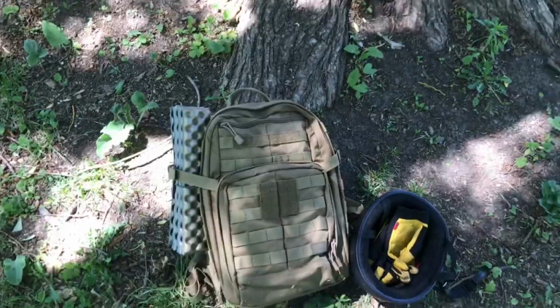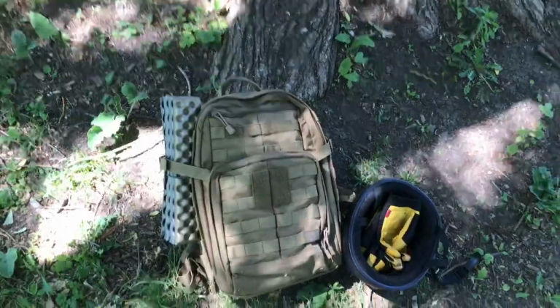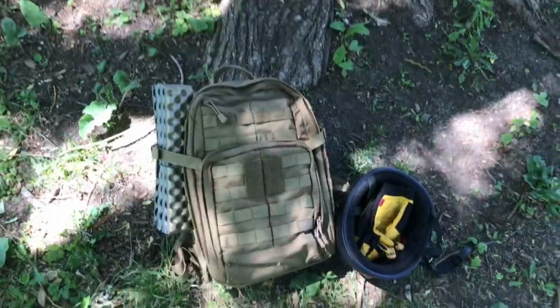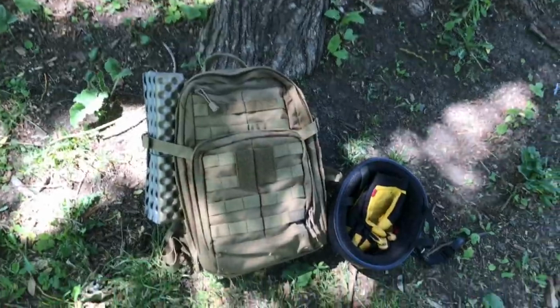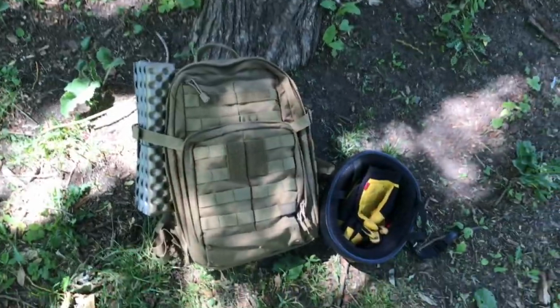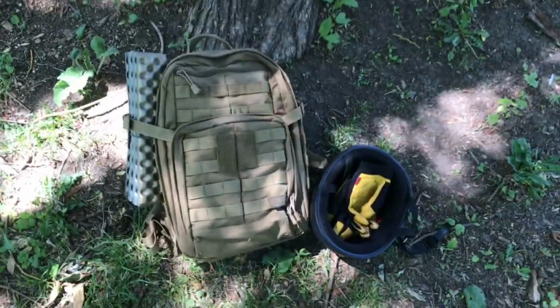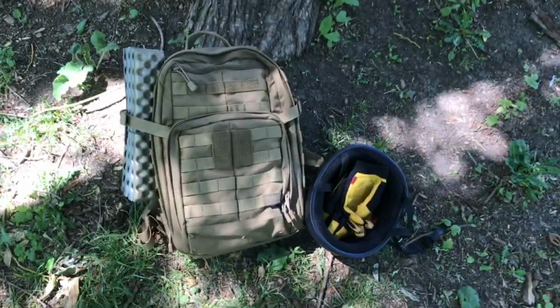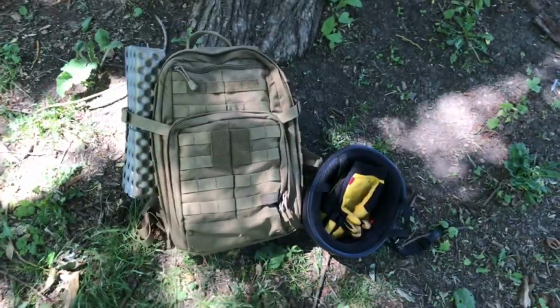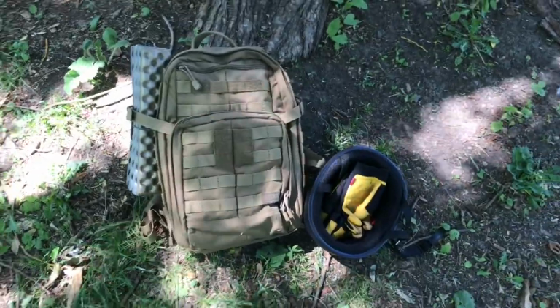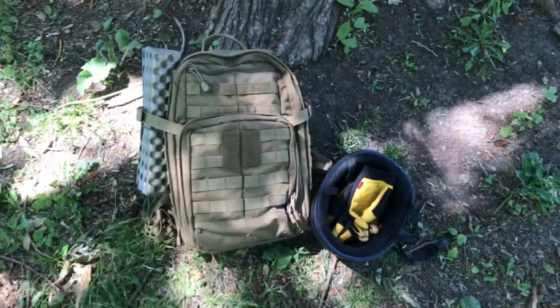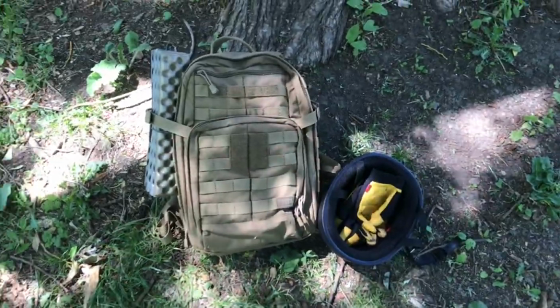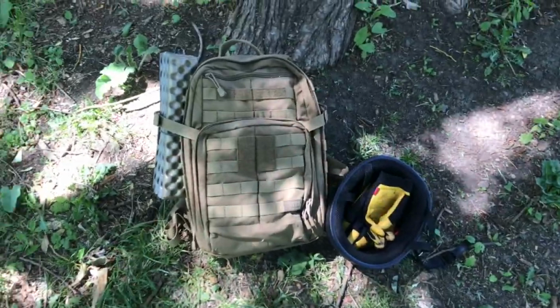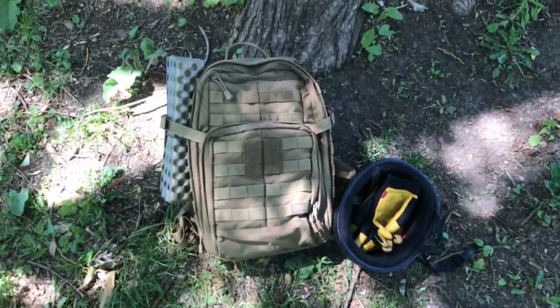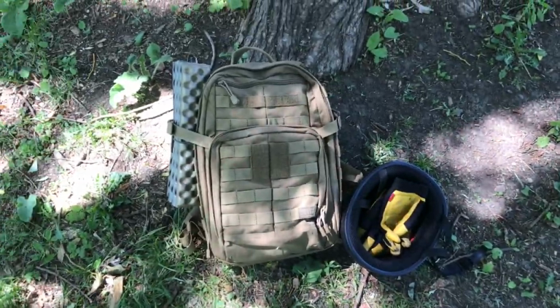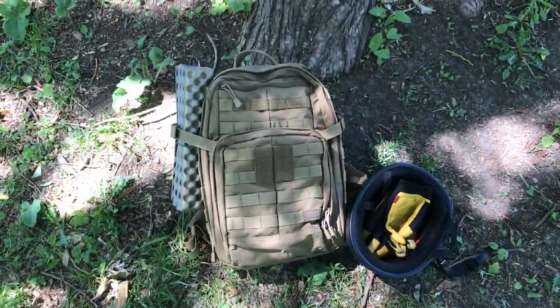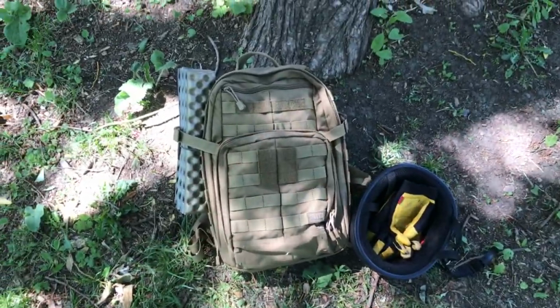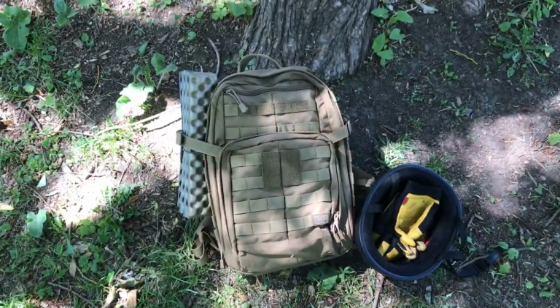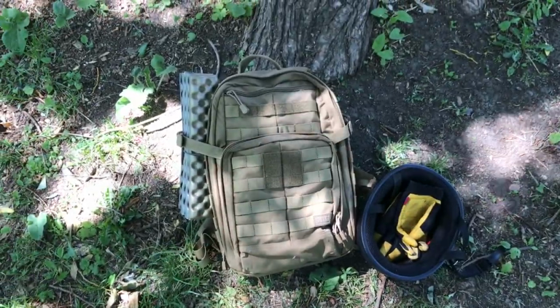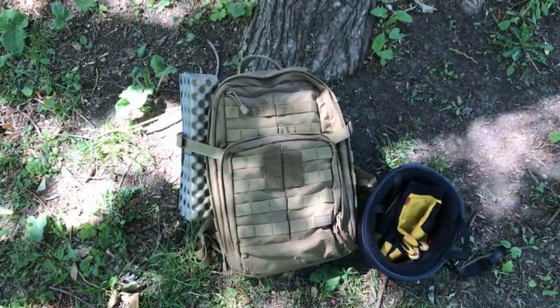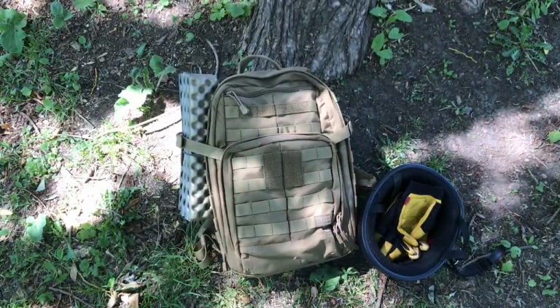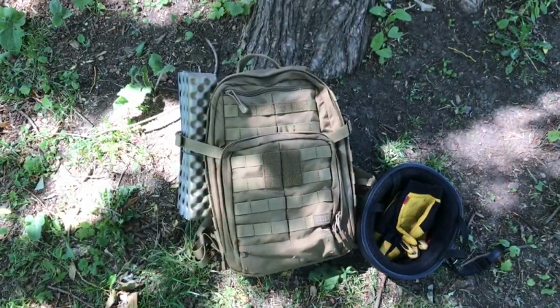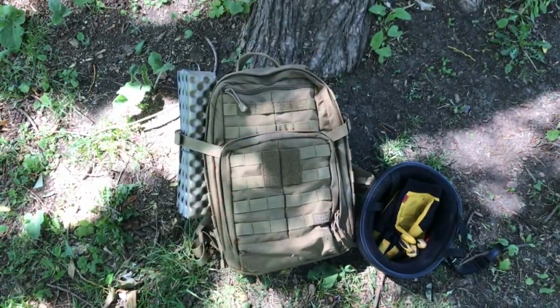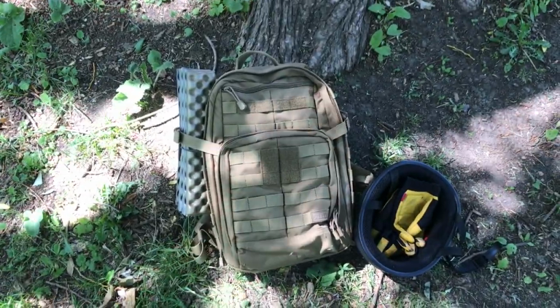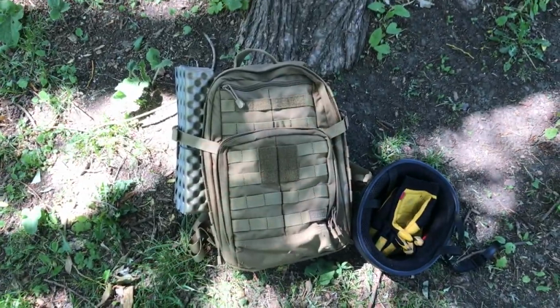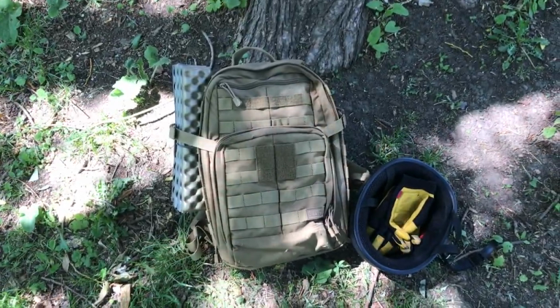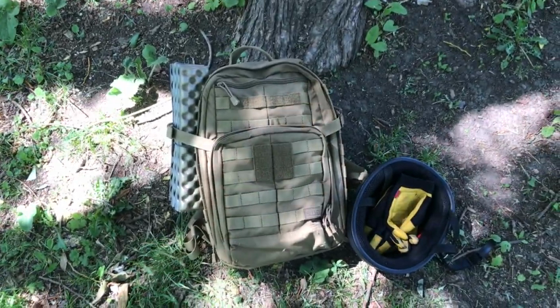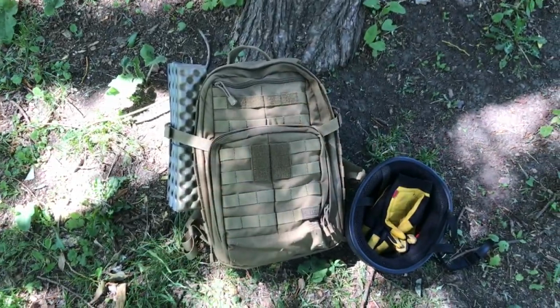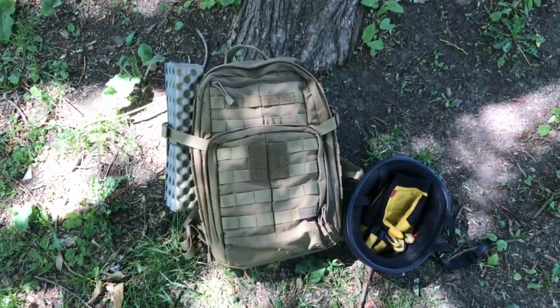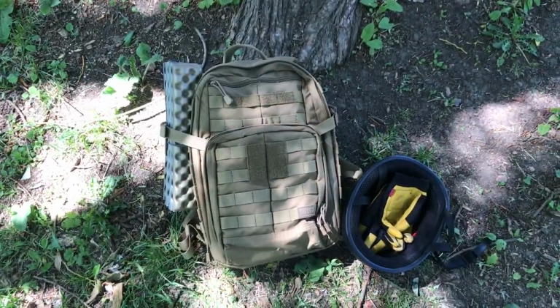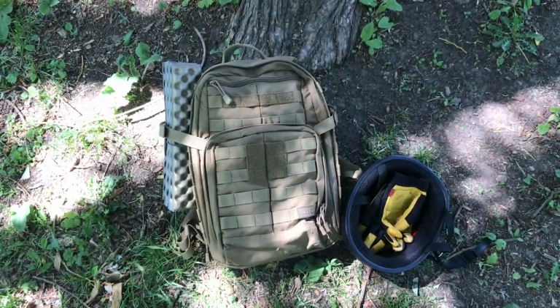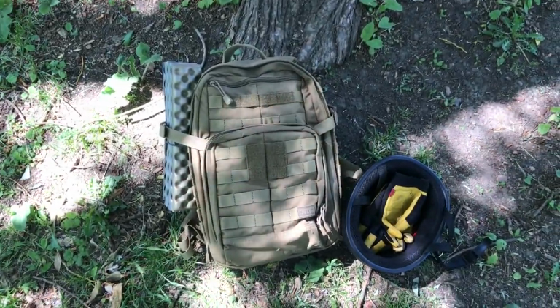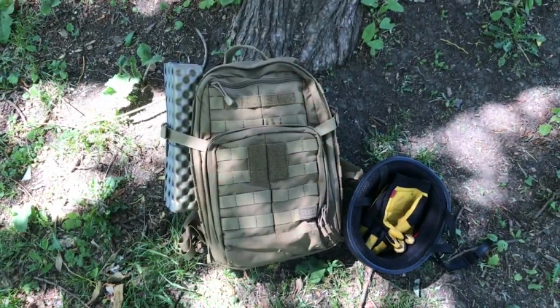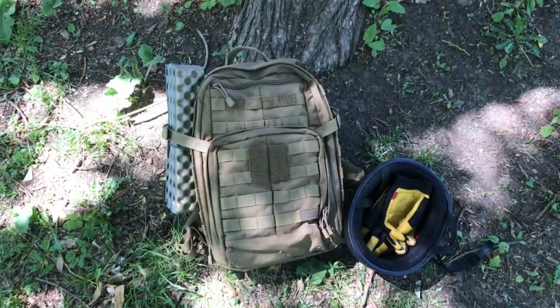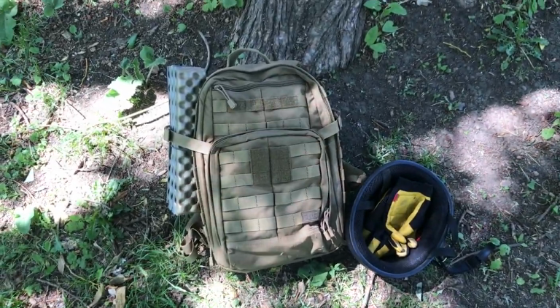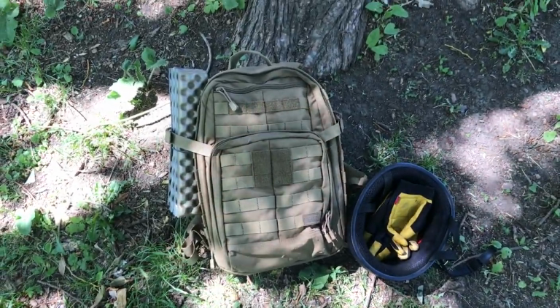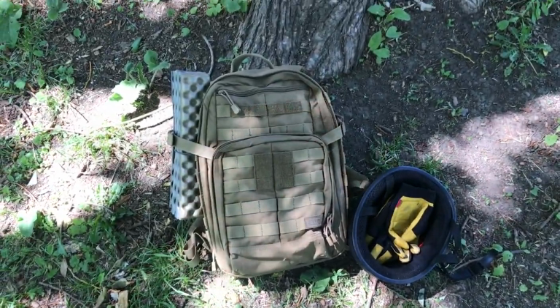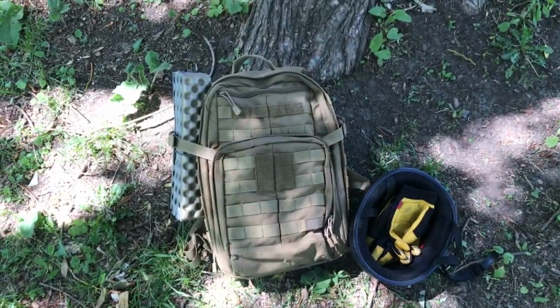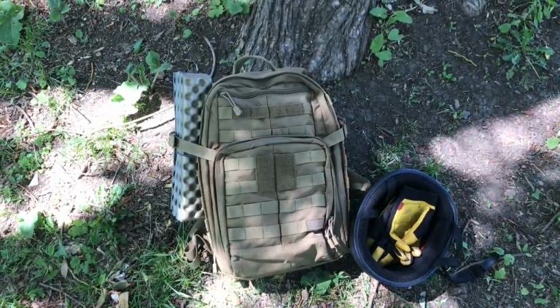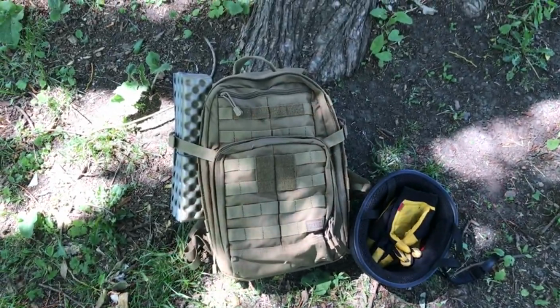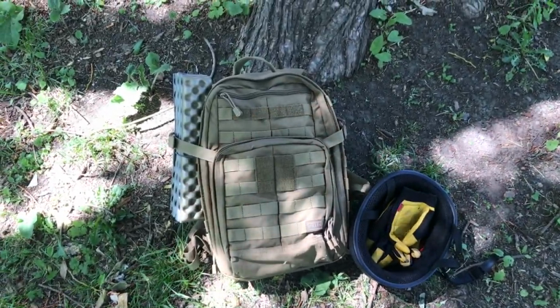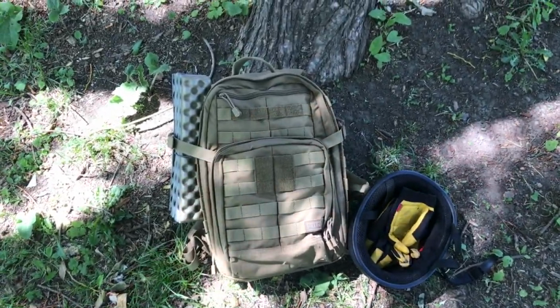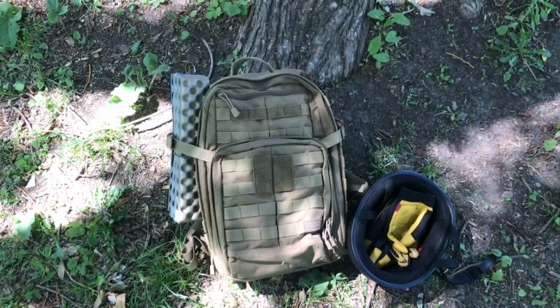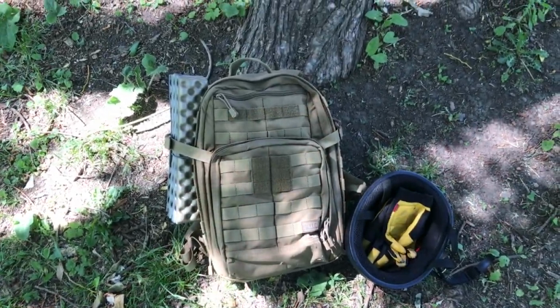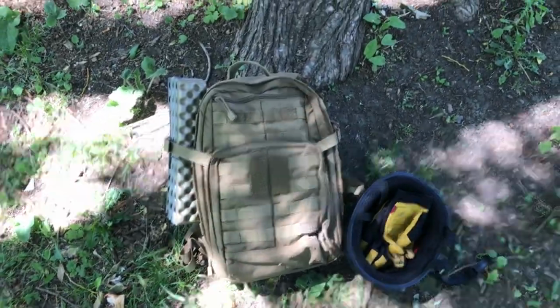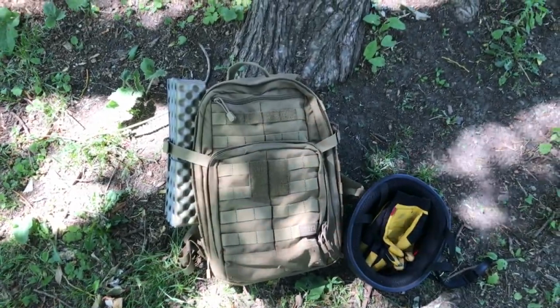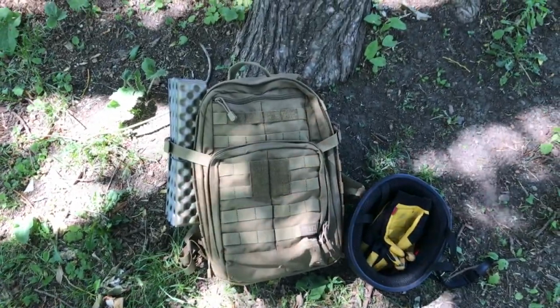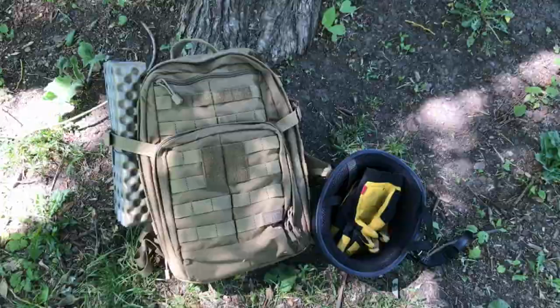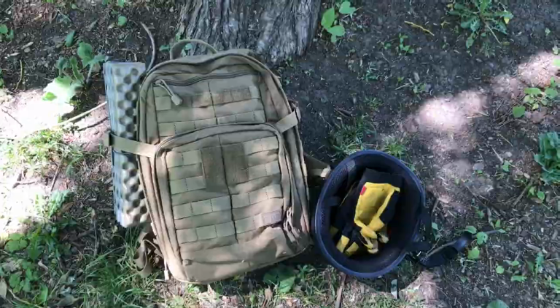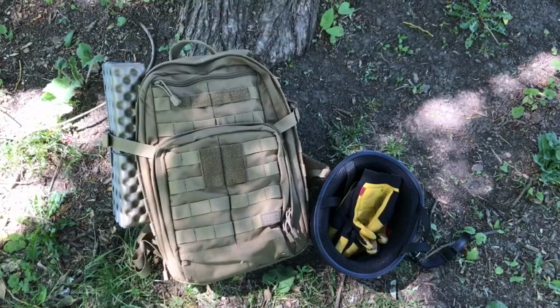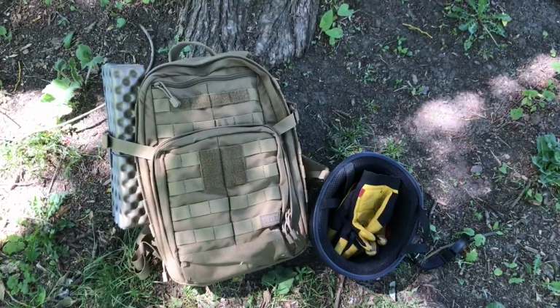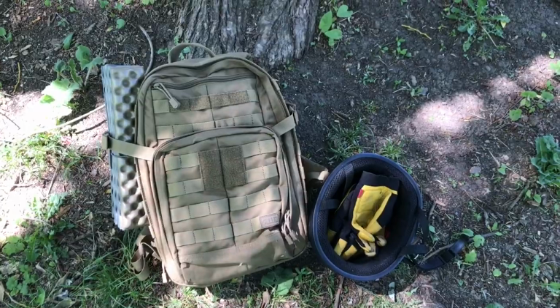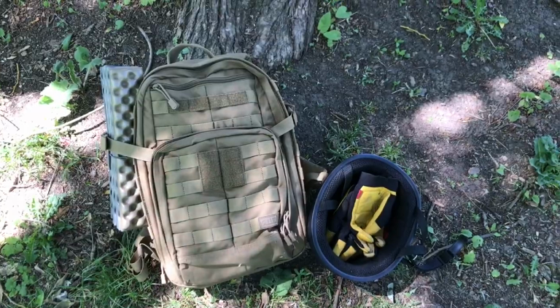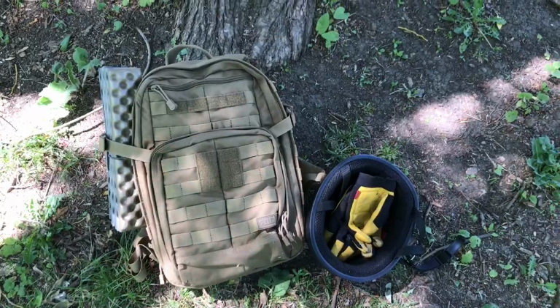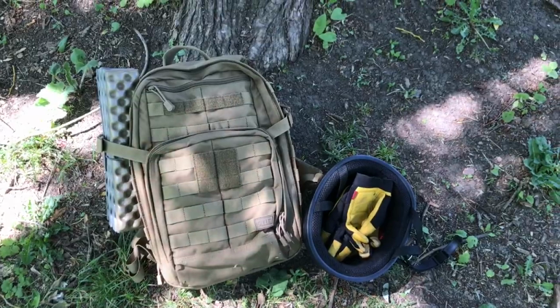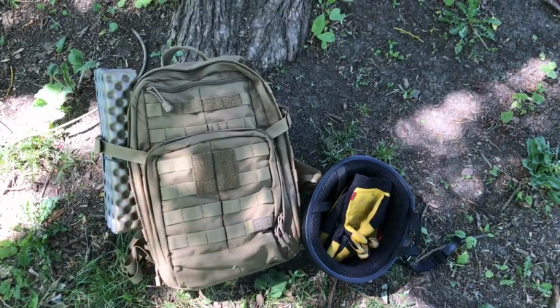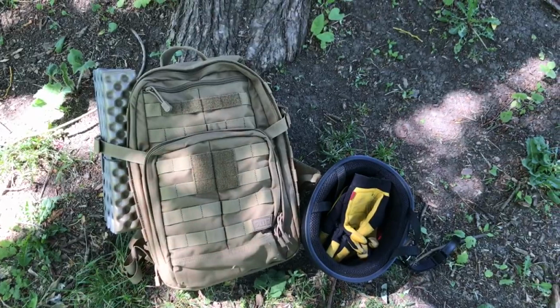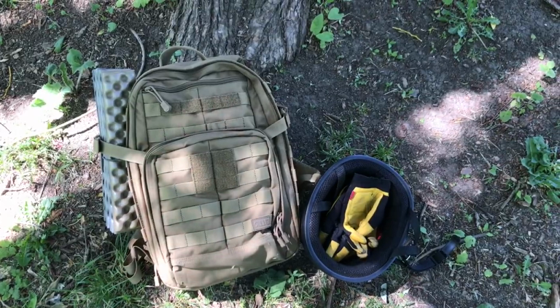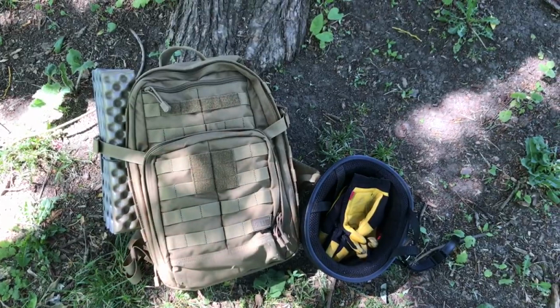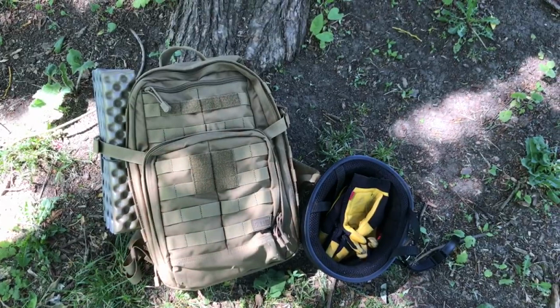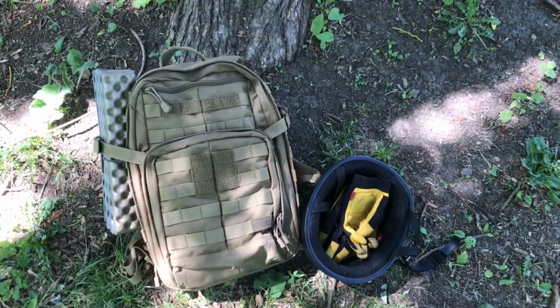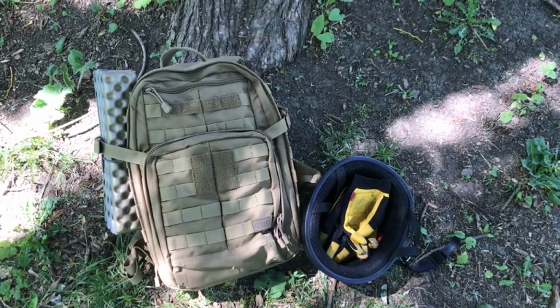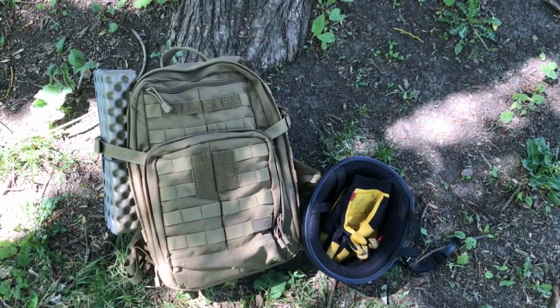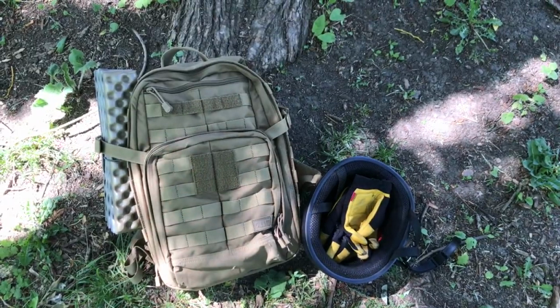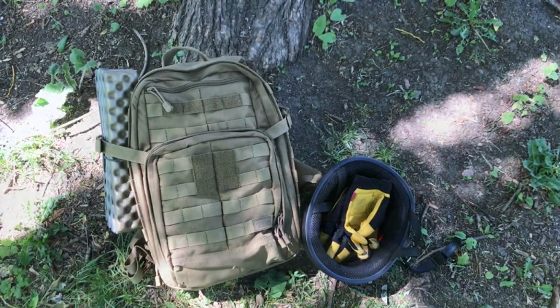Alright, that'll do it for today. It's time to get back on the bike and head home. Hope you guys liked this little outing. See you soon in the next video. Take care.